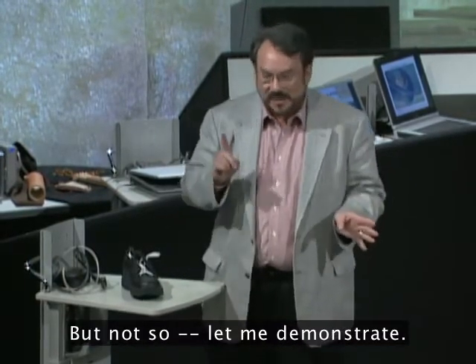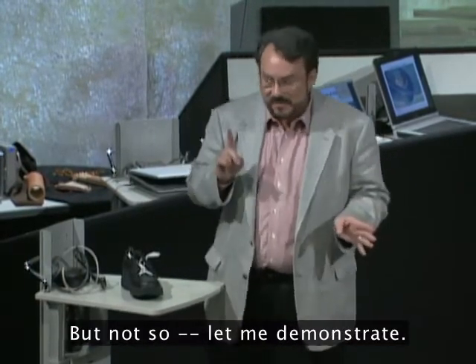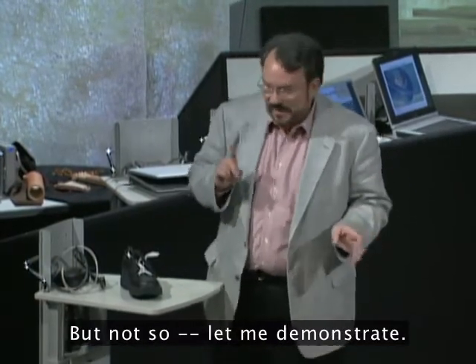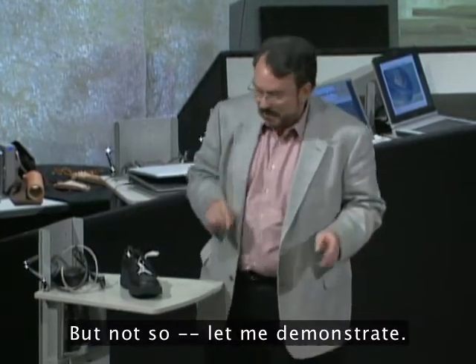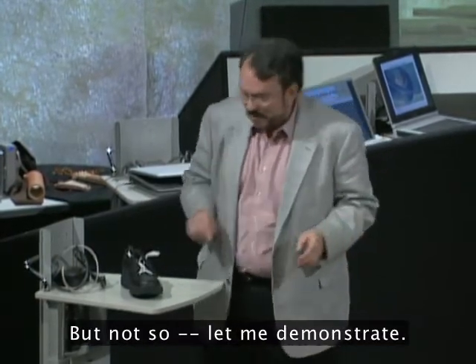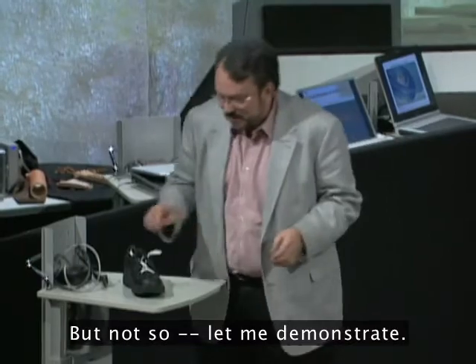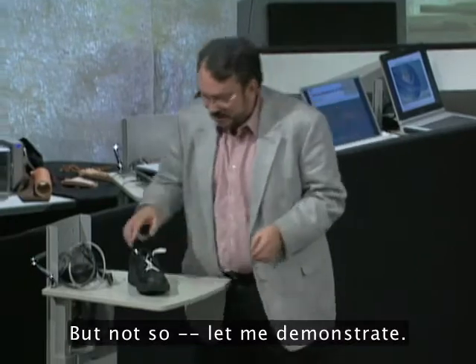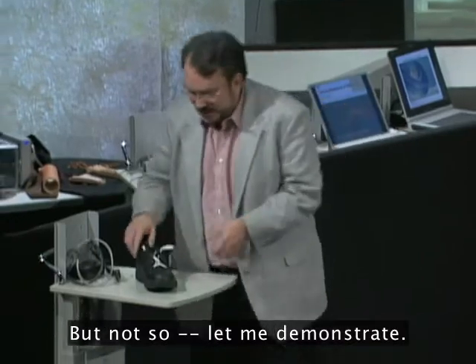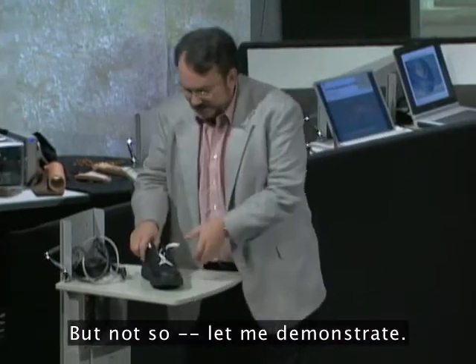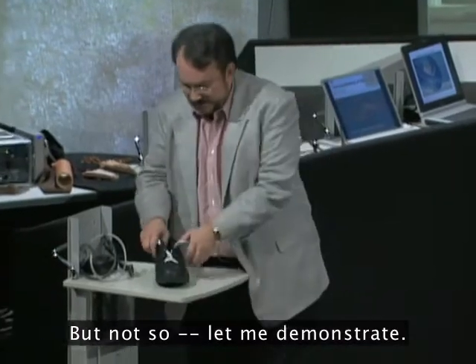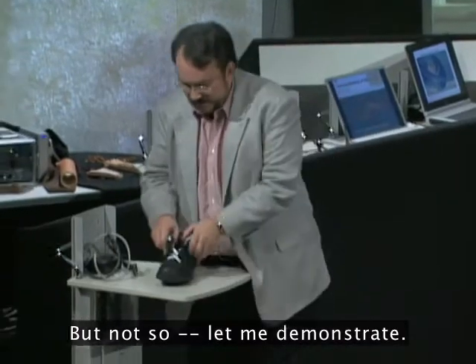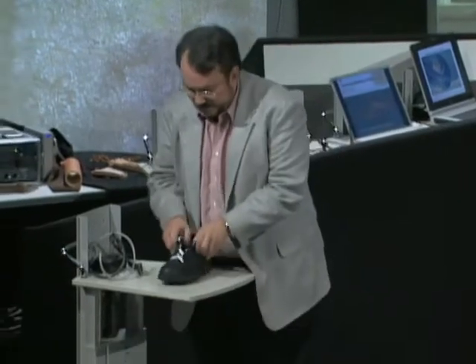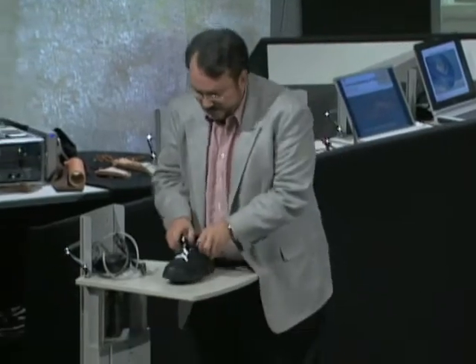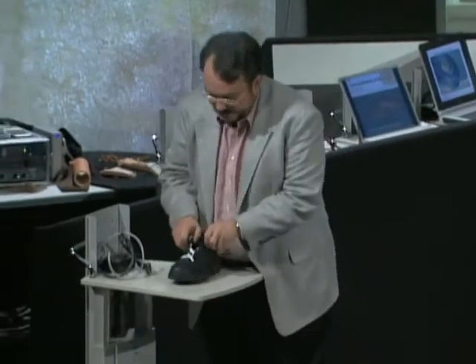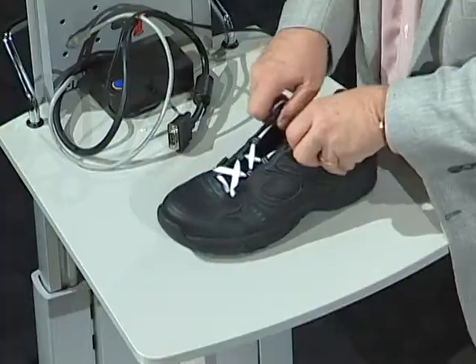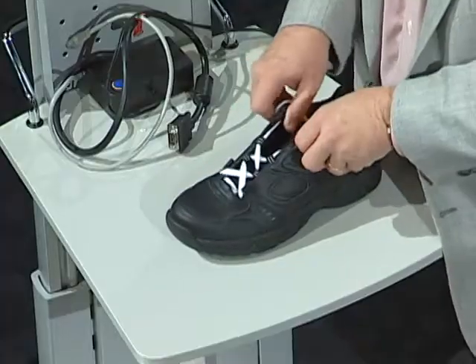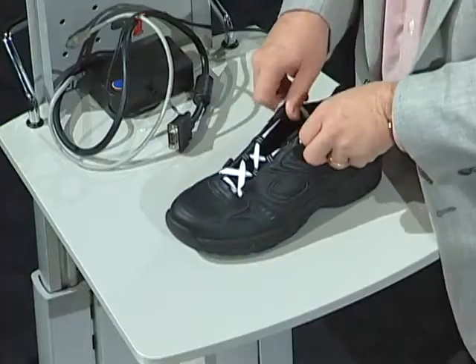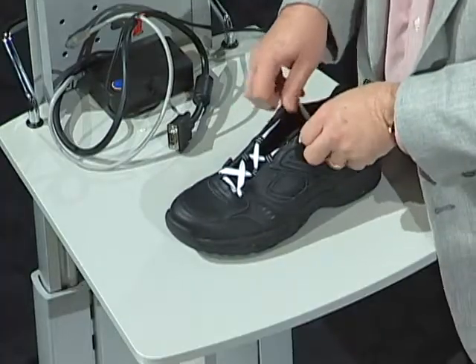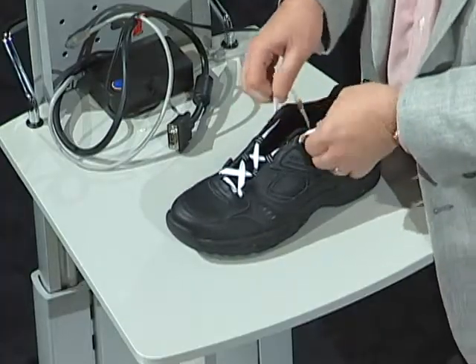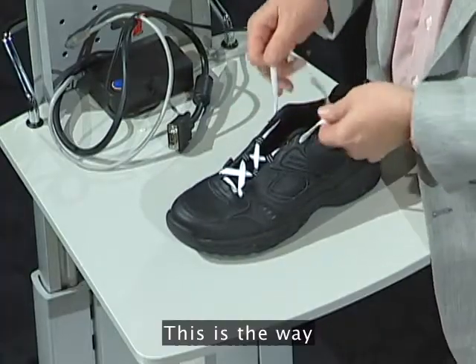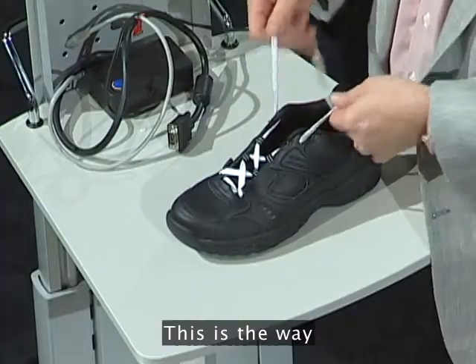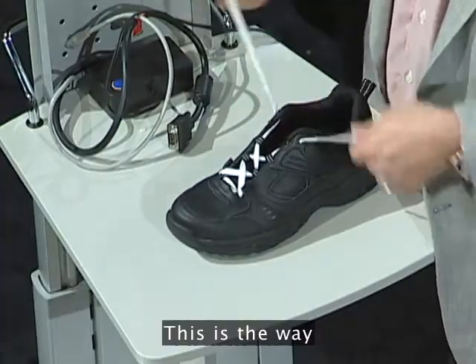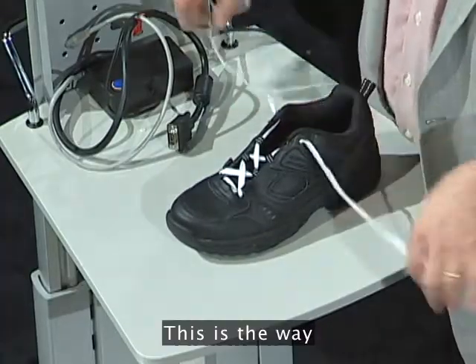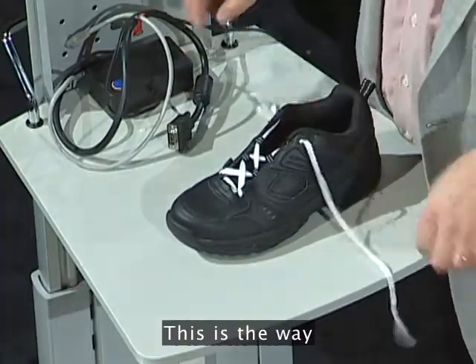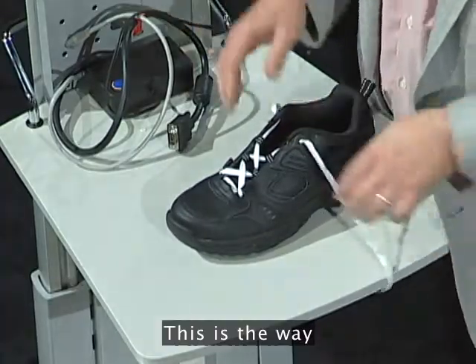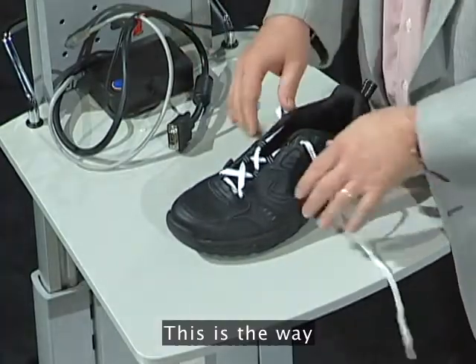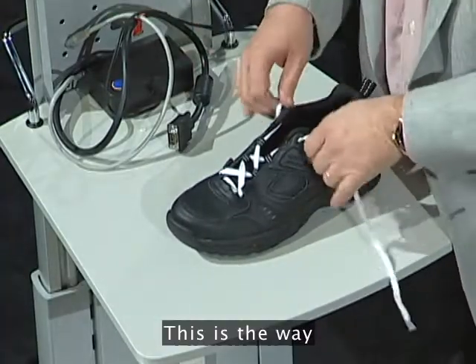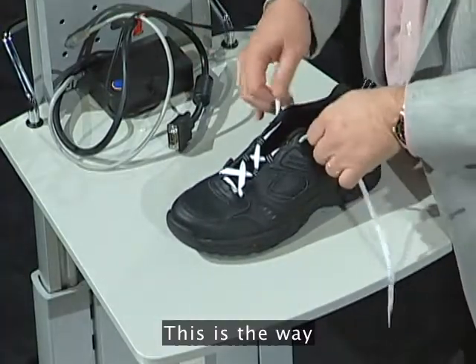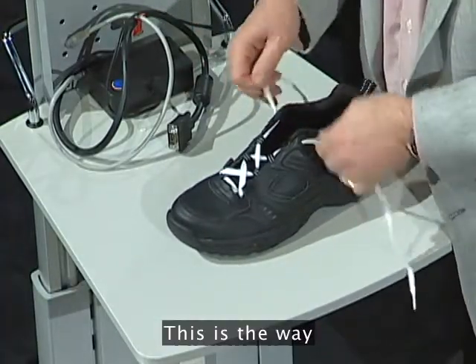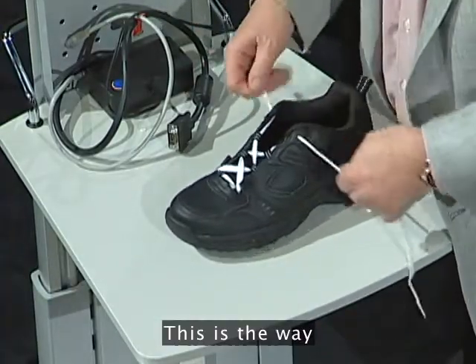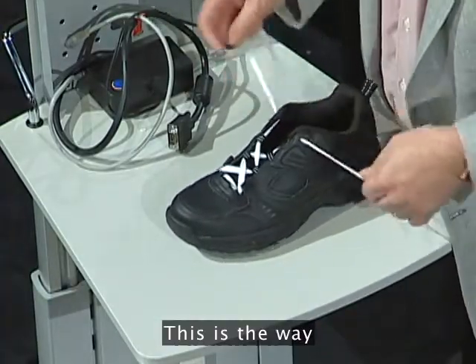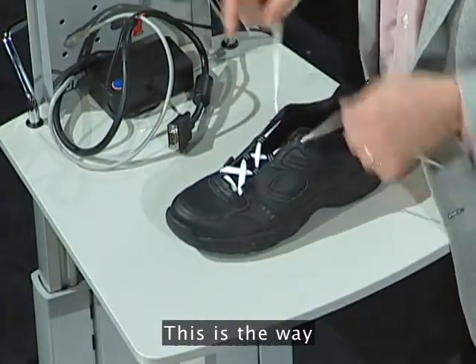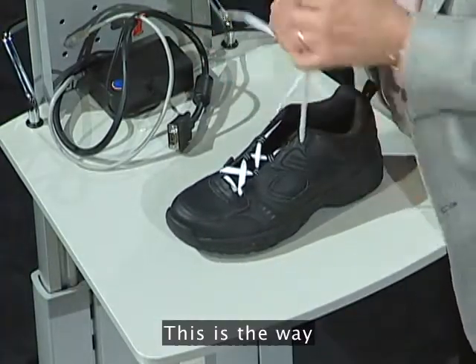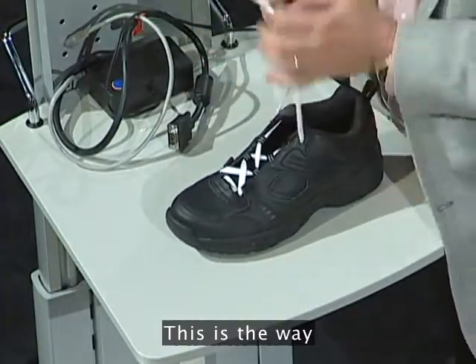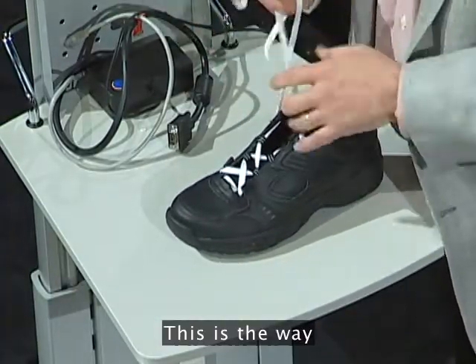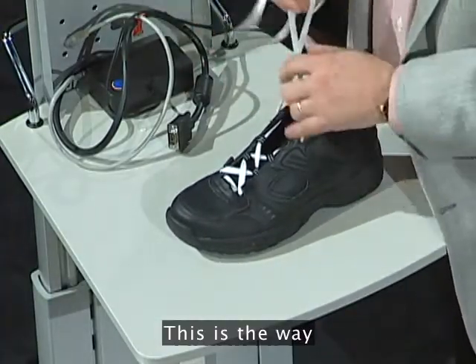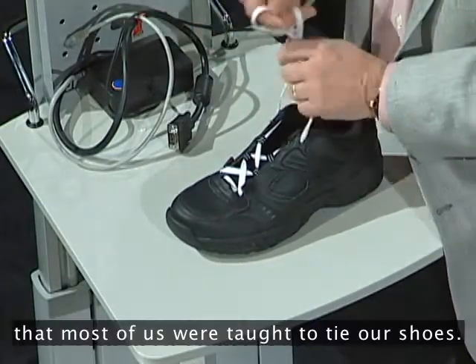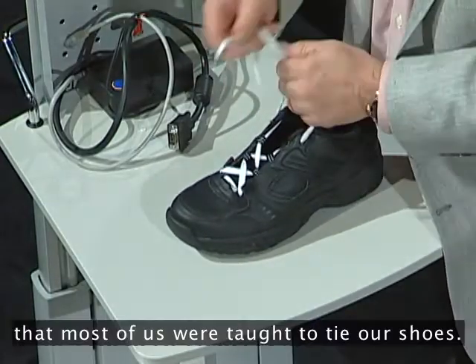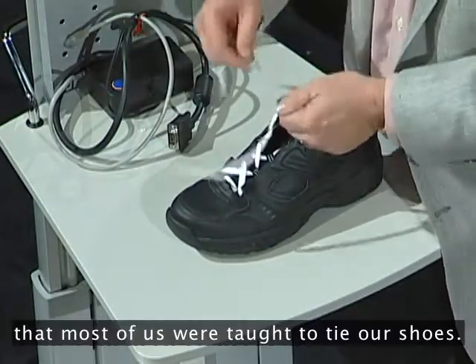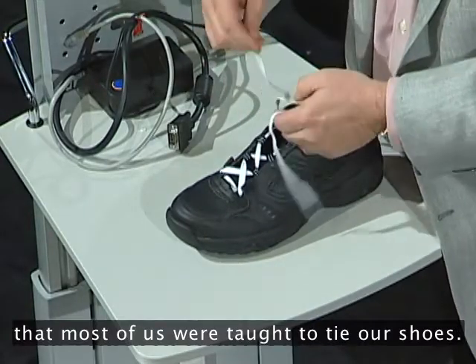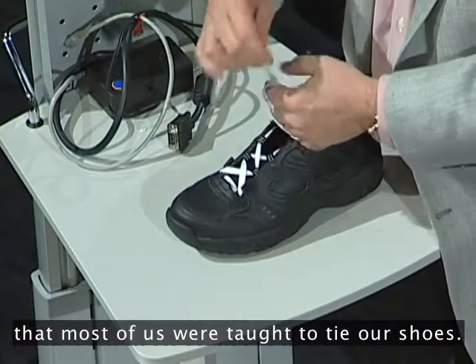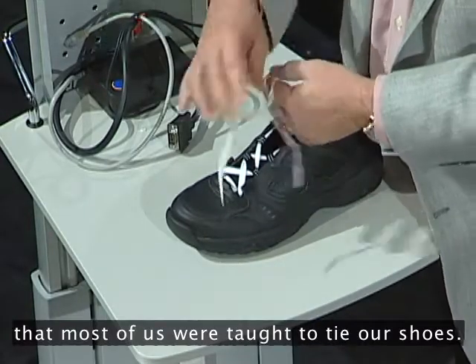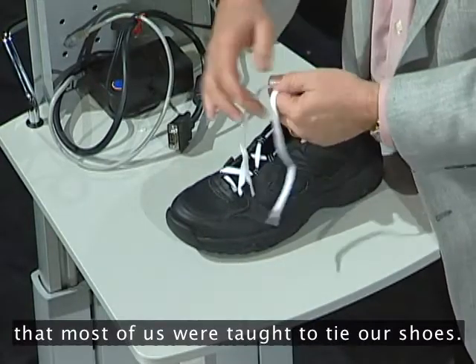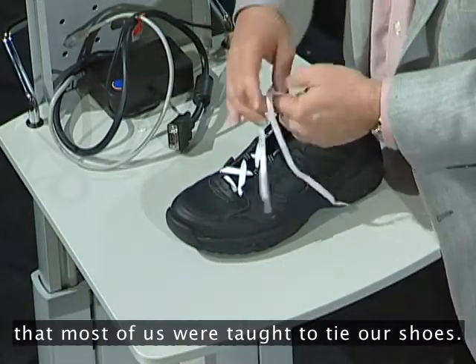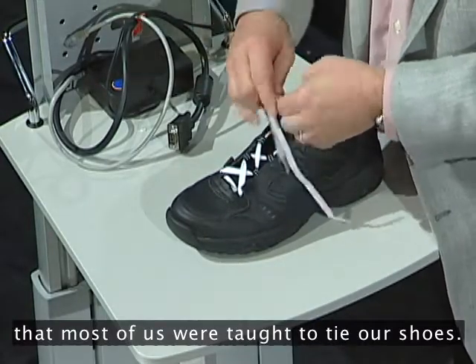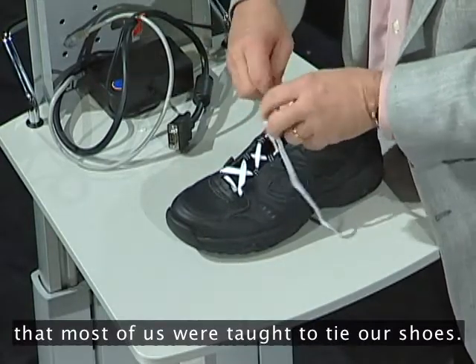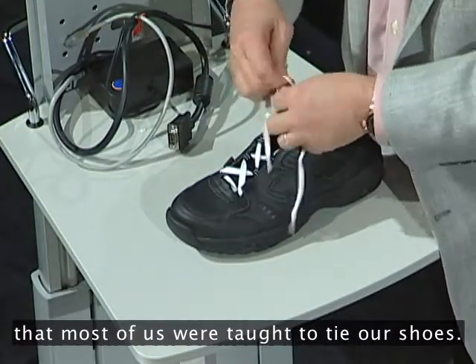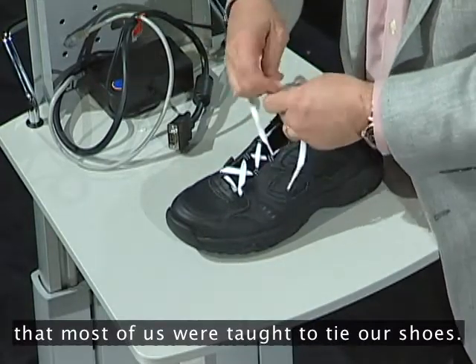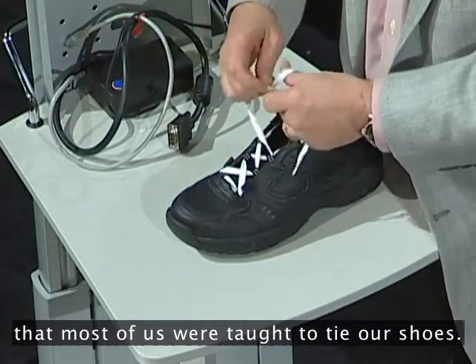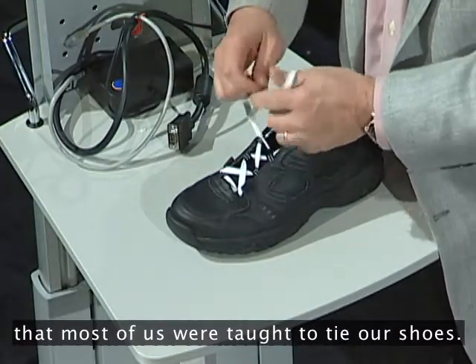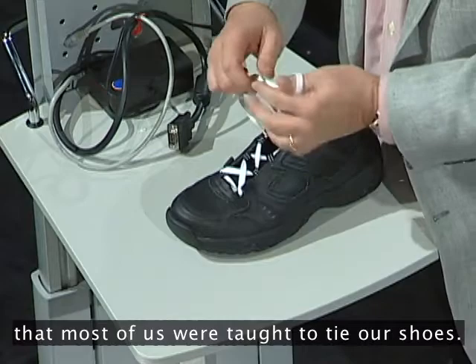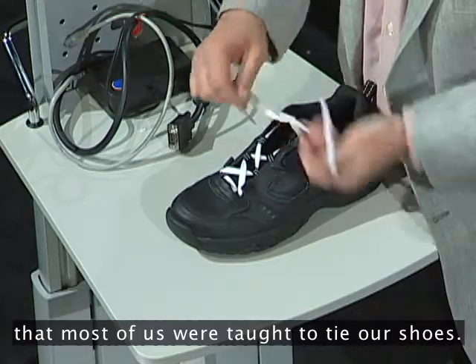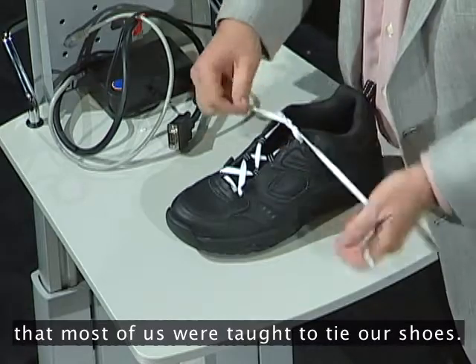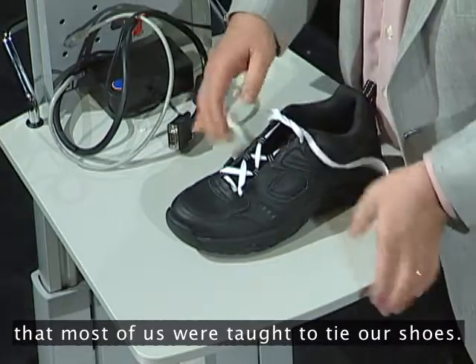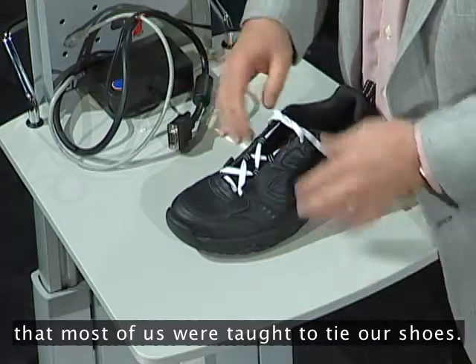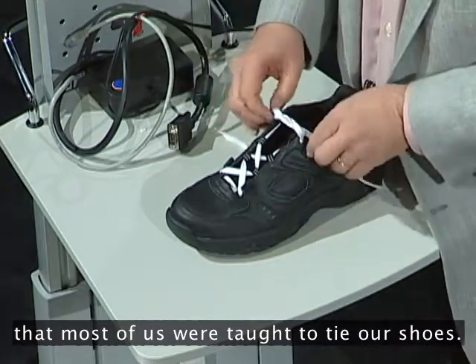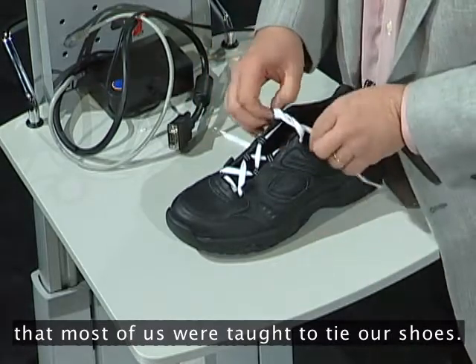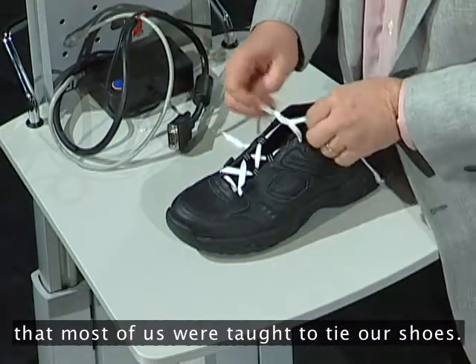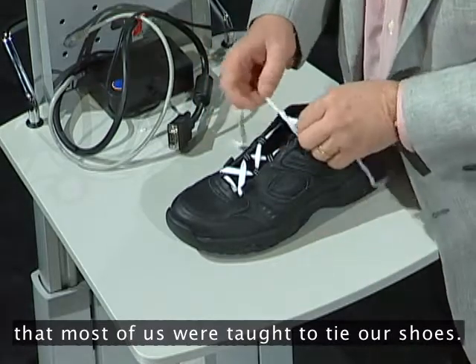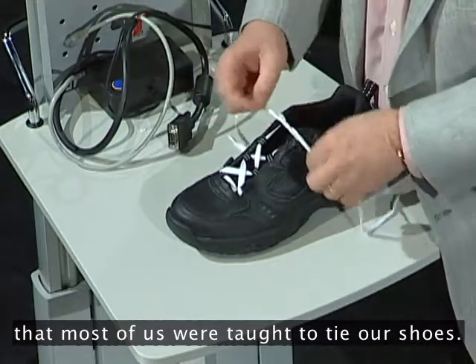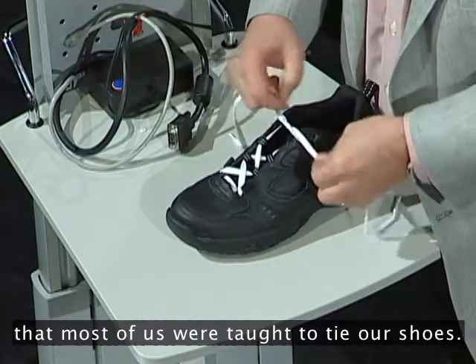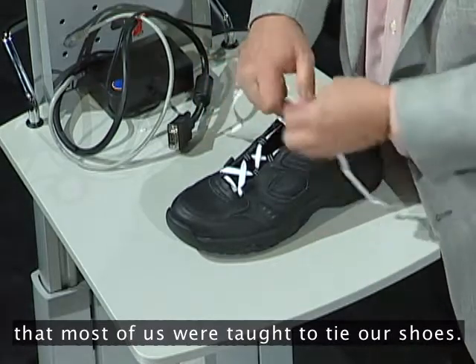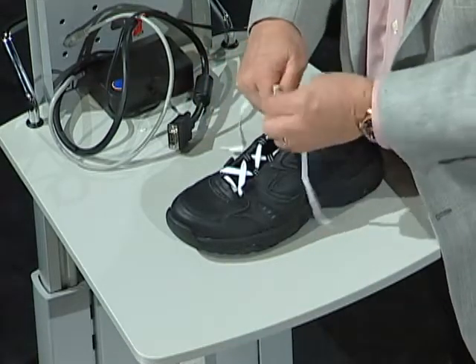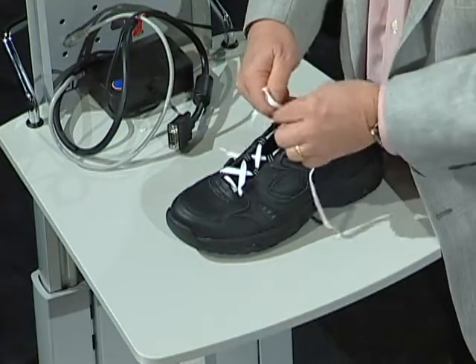Let me demonstrate. This is the way that most of us were taught to tie our shoes.